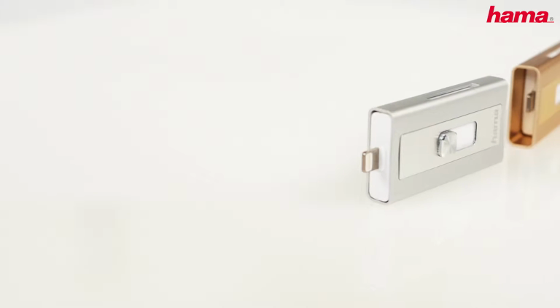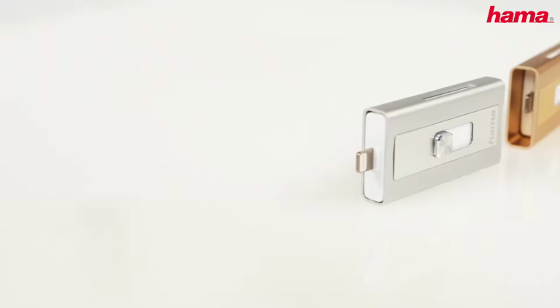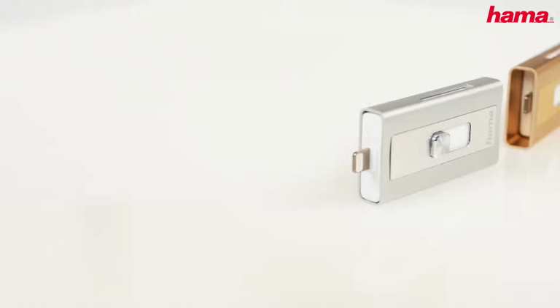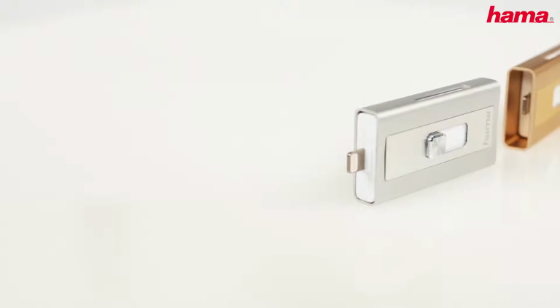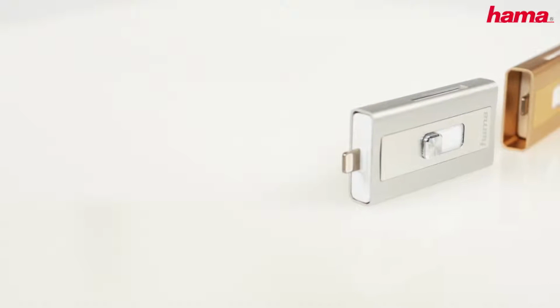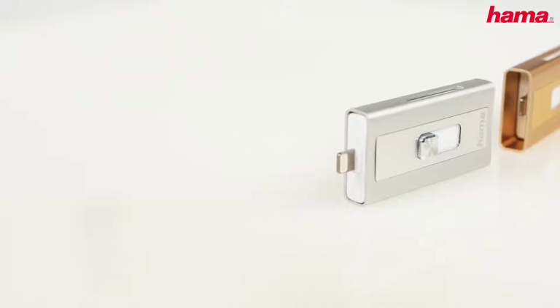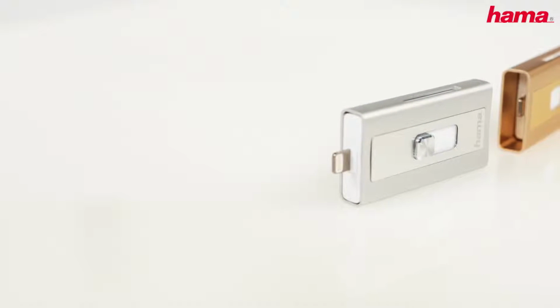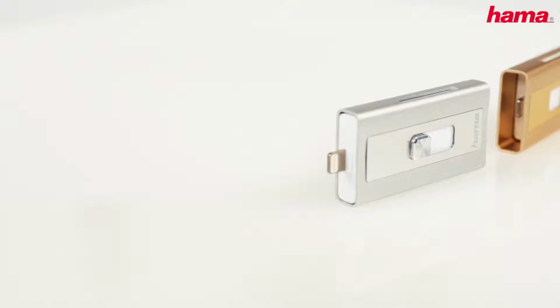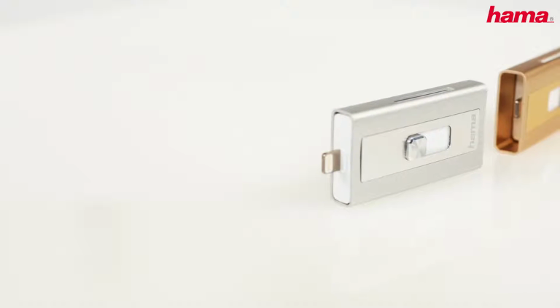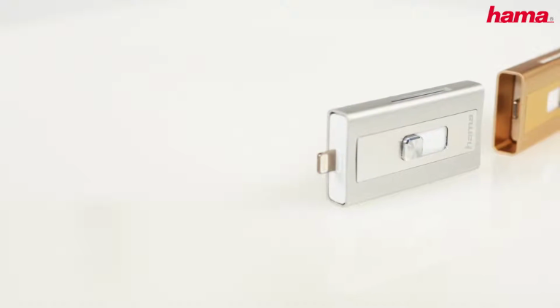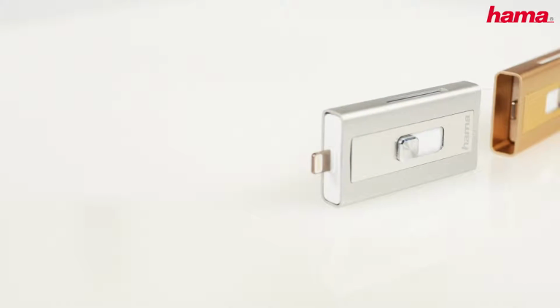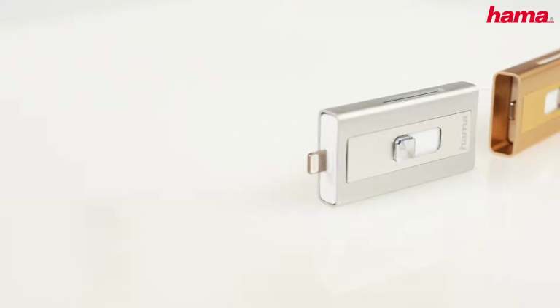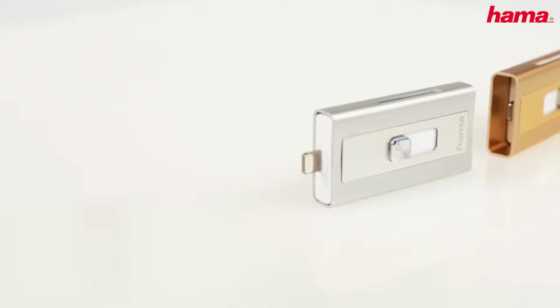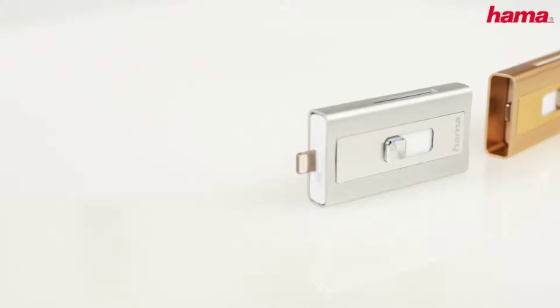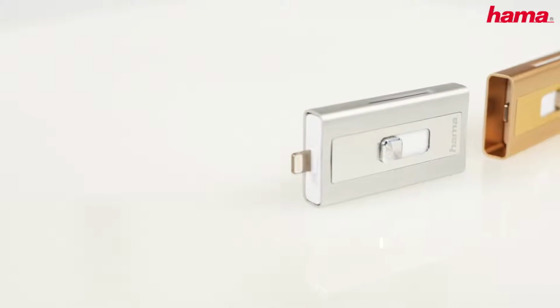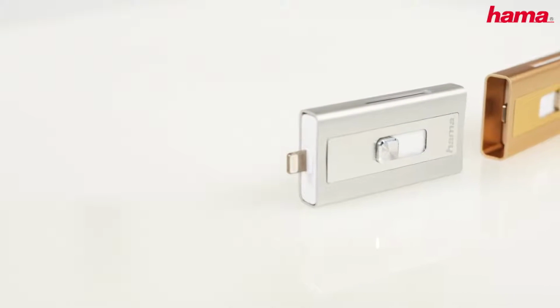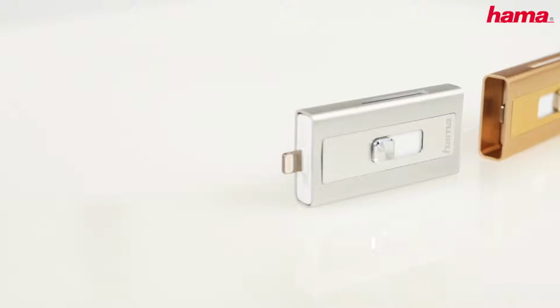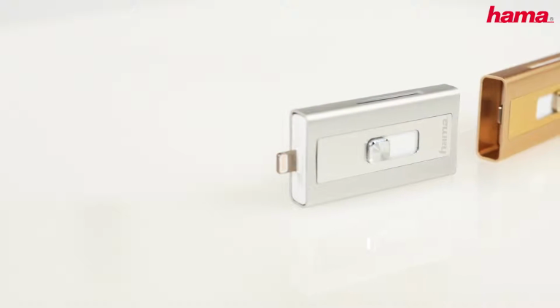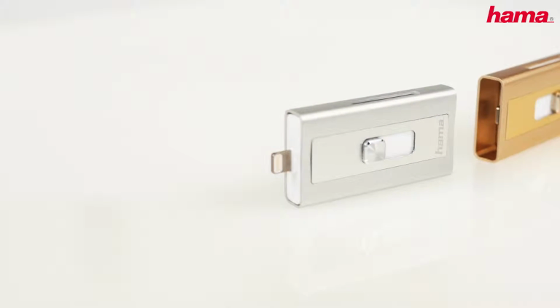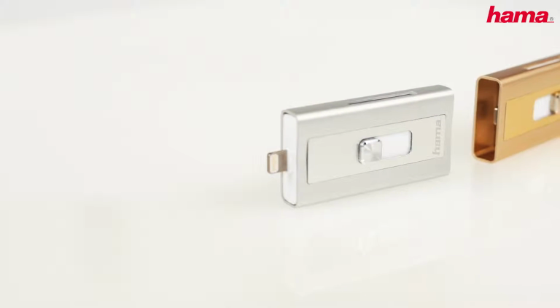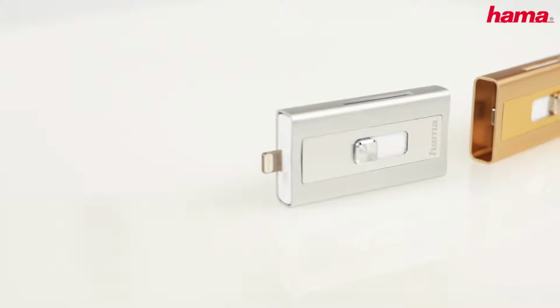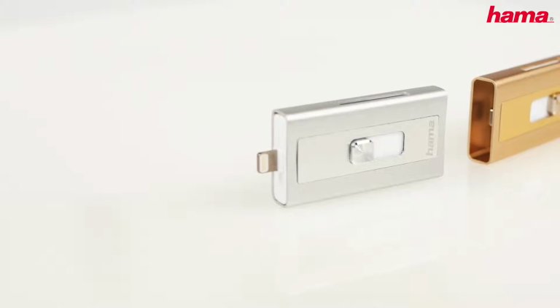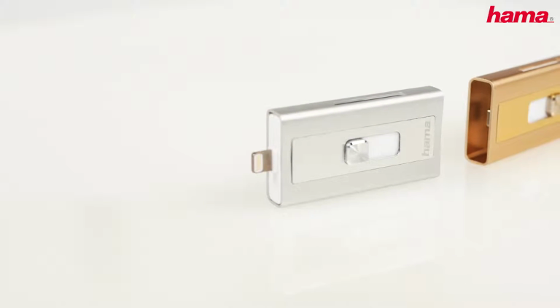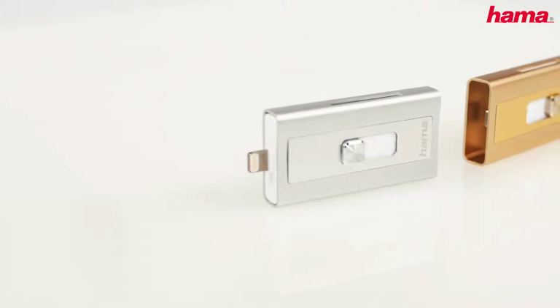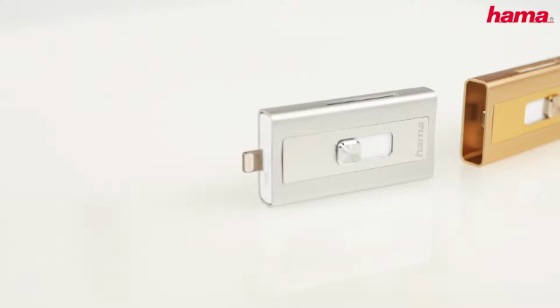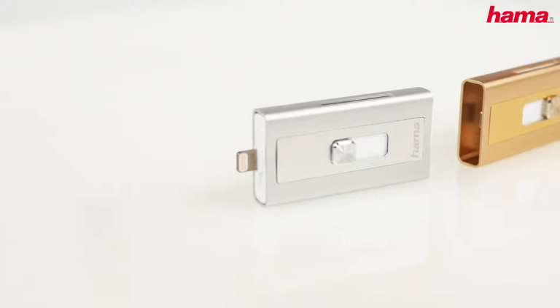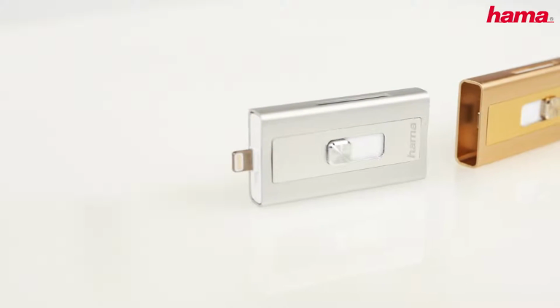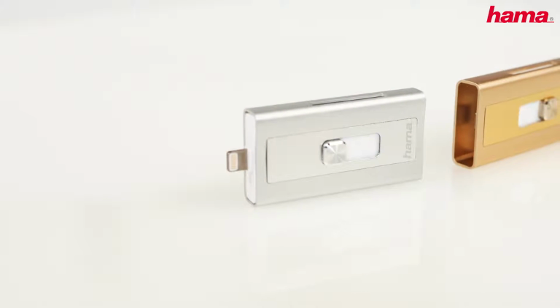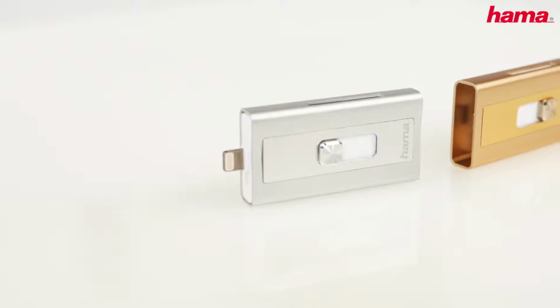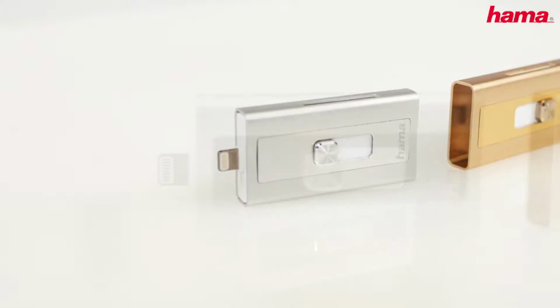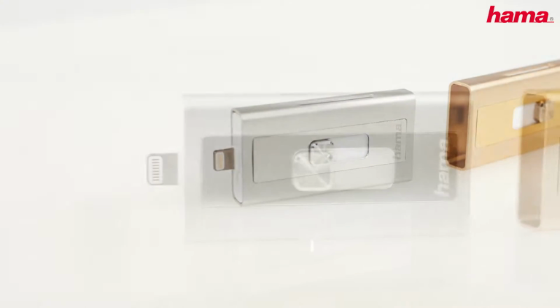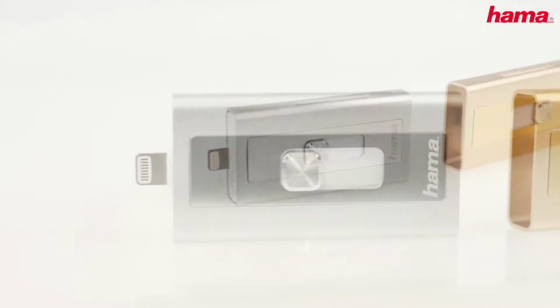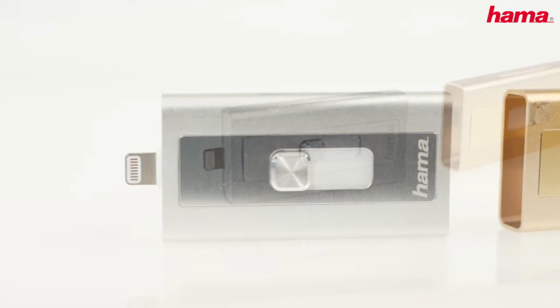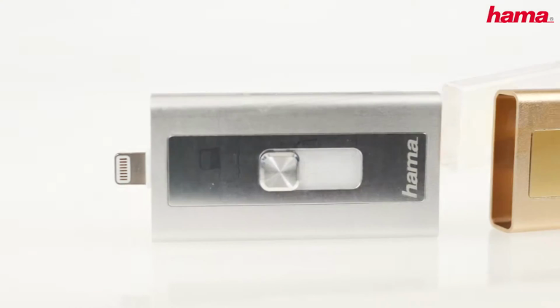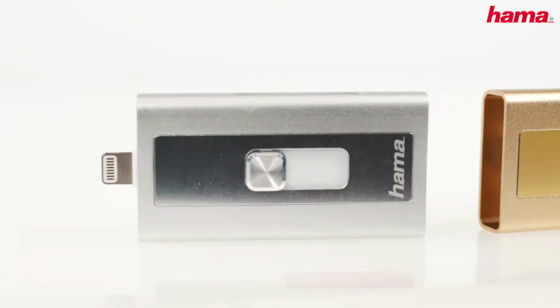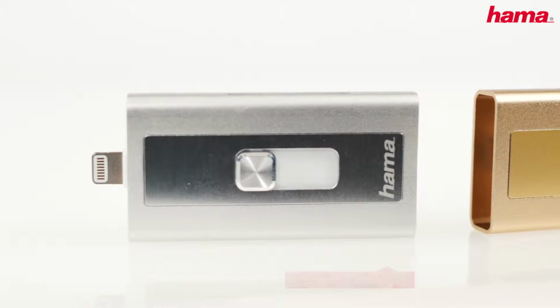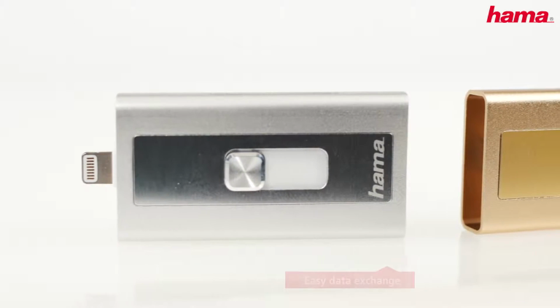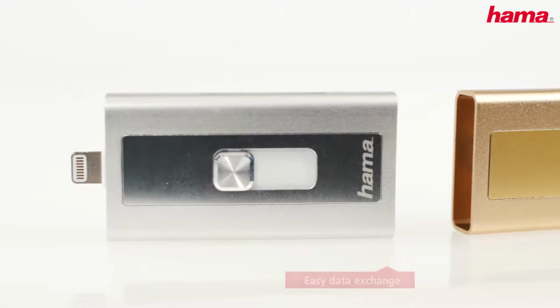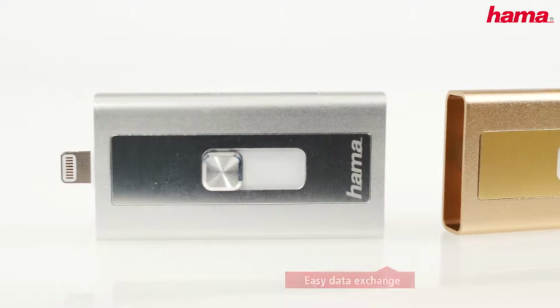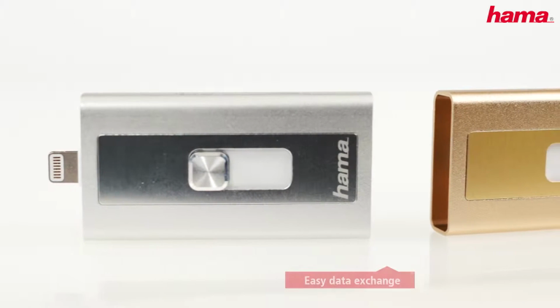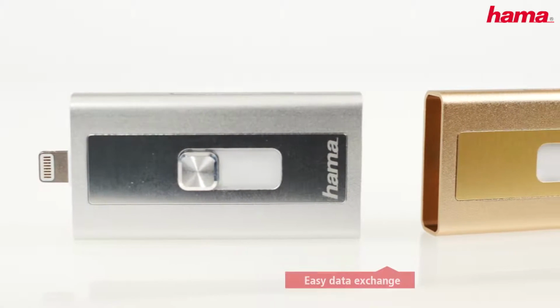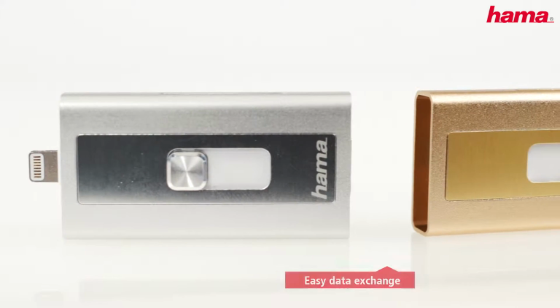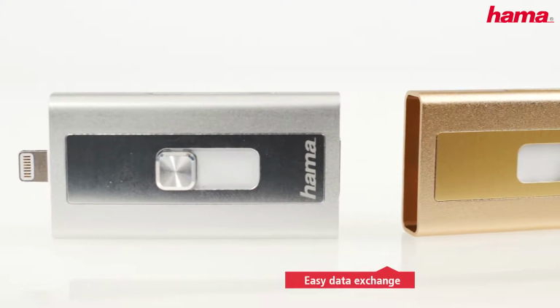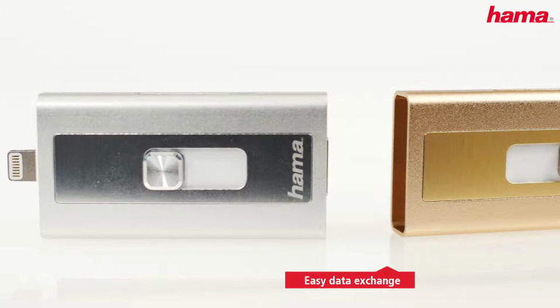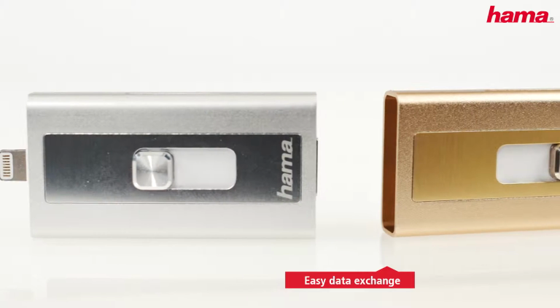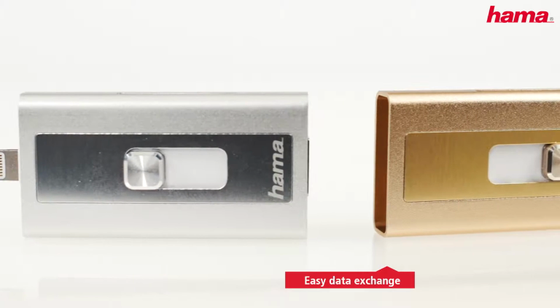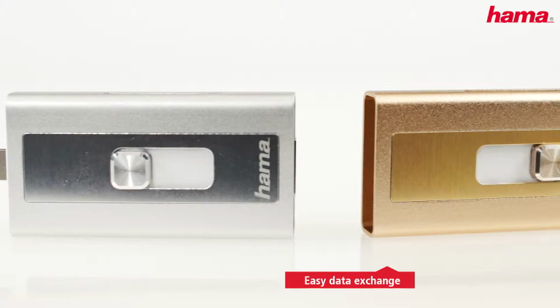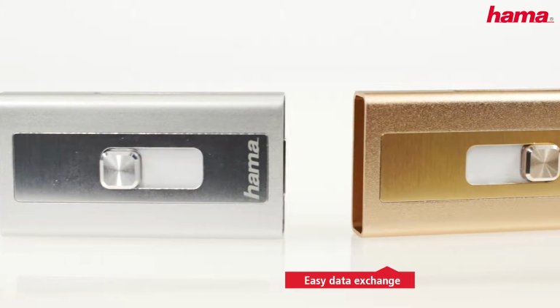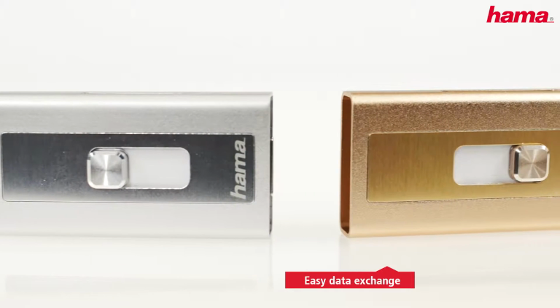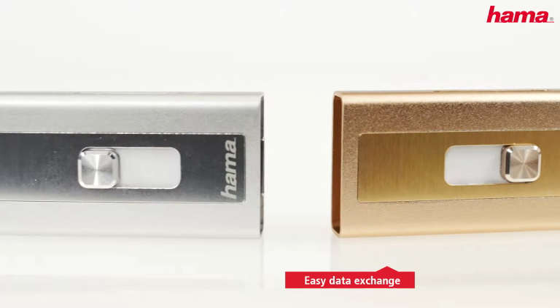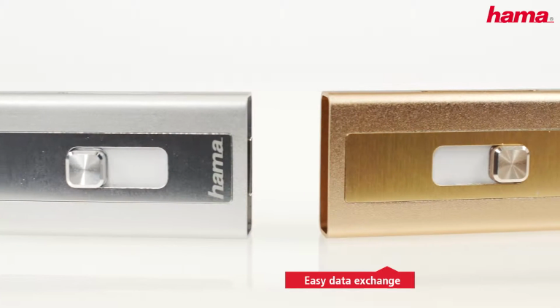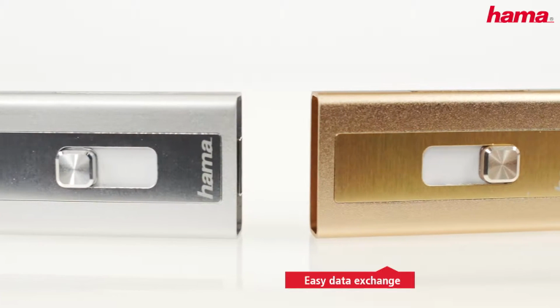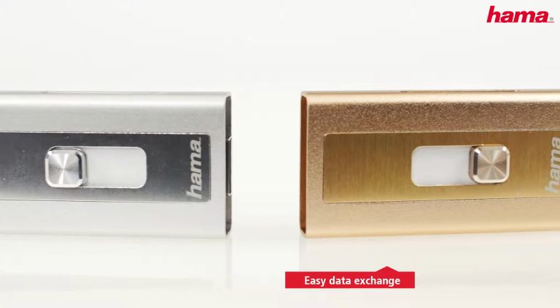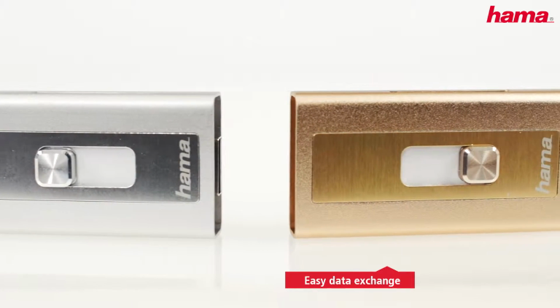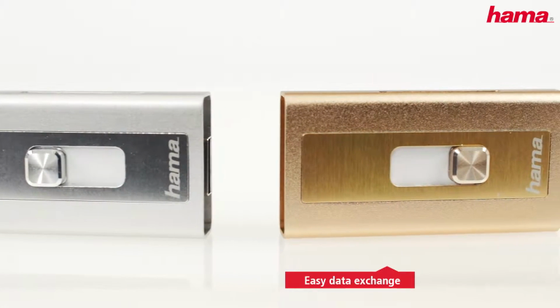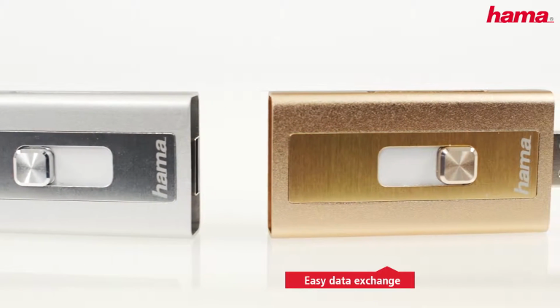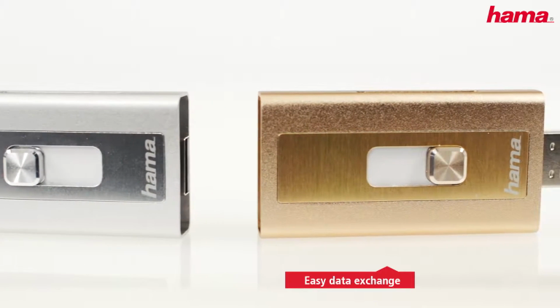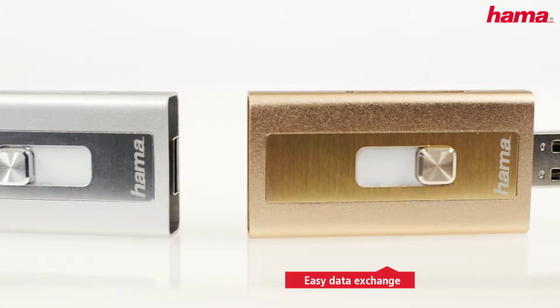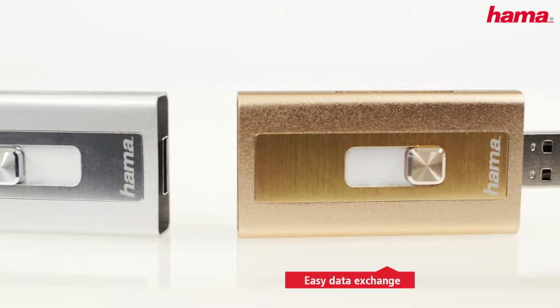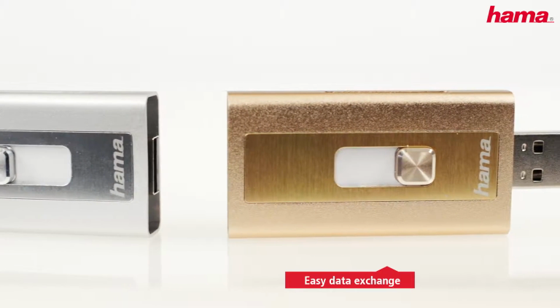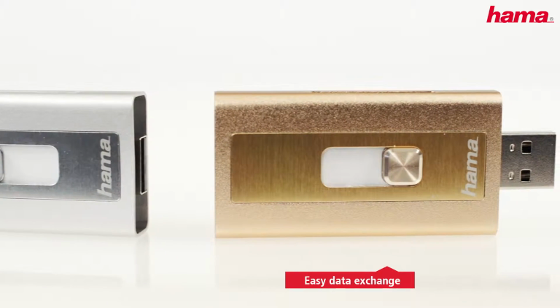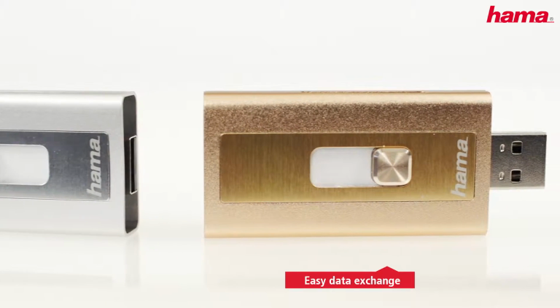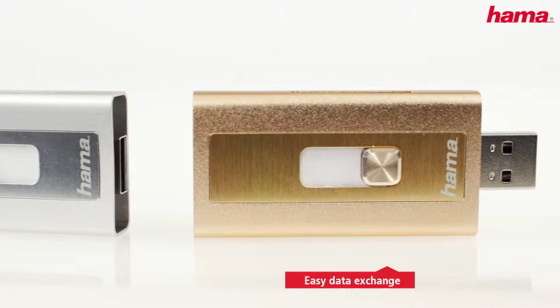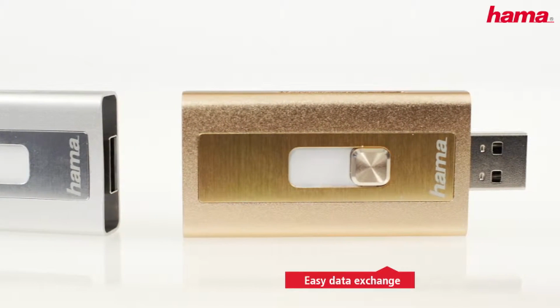The fast data transfer of pictures, films, documents, and the like is a piece of cake with Hama's MoveData card reader.